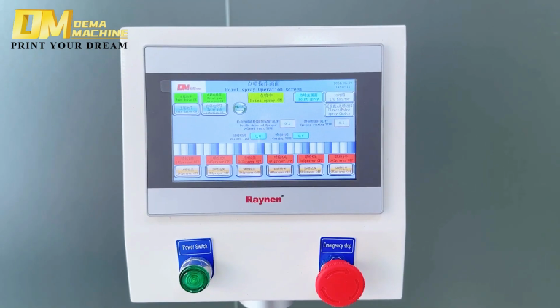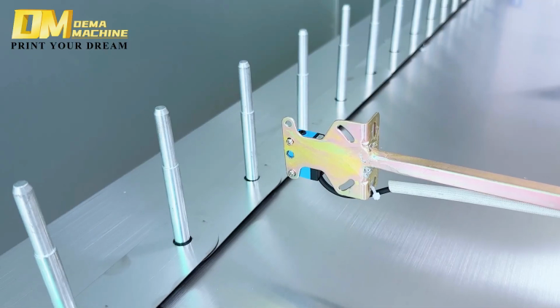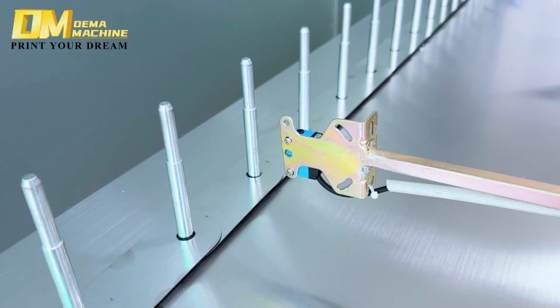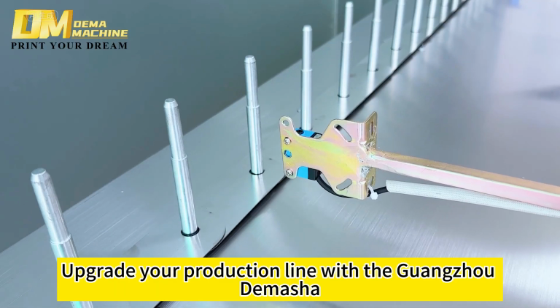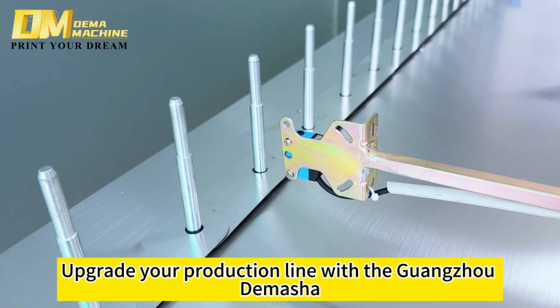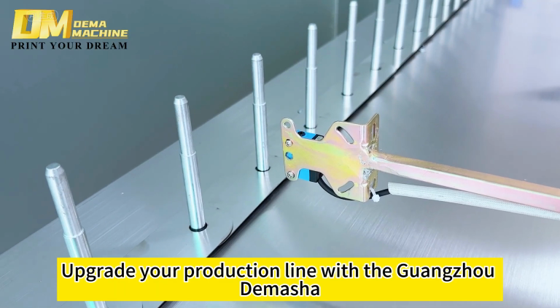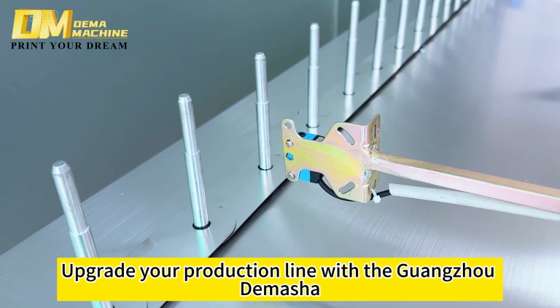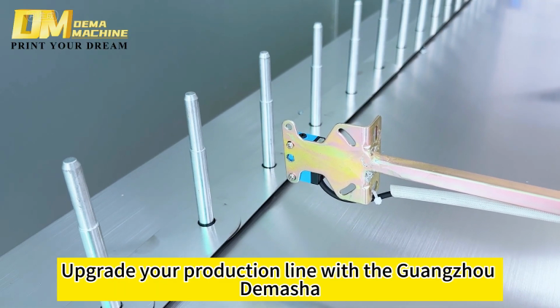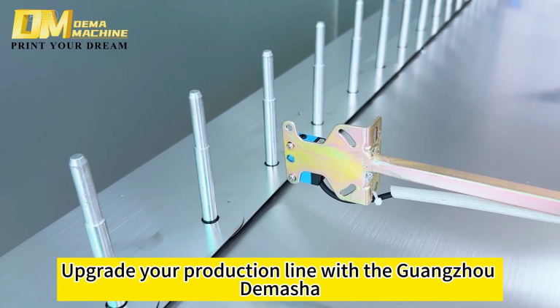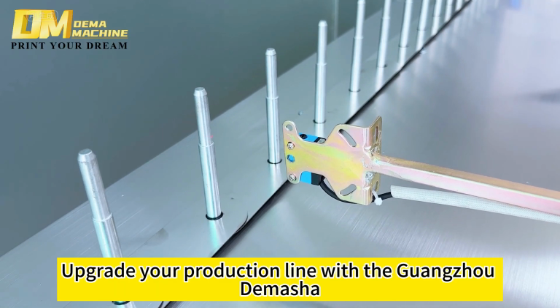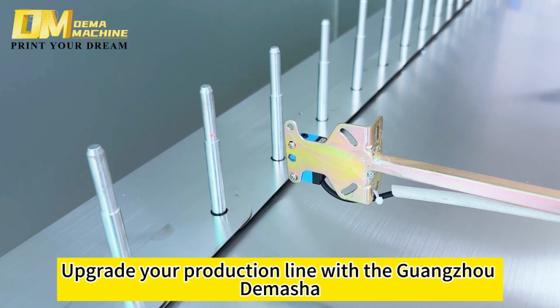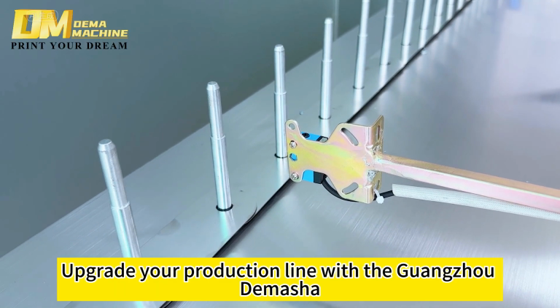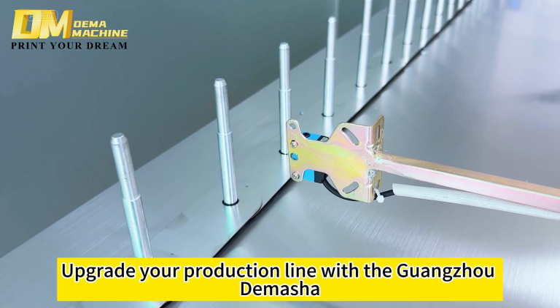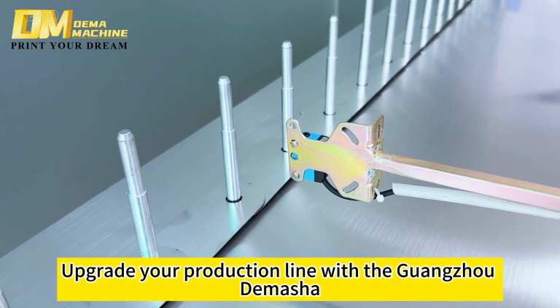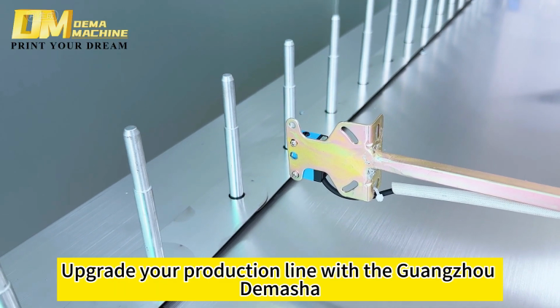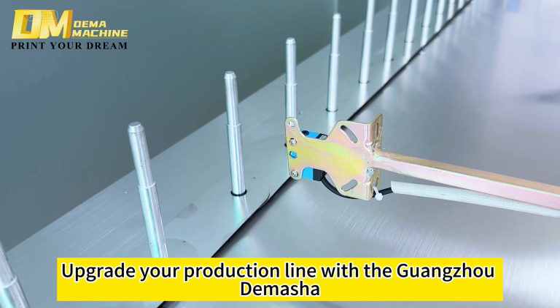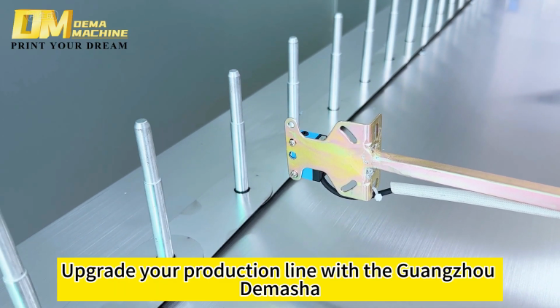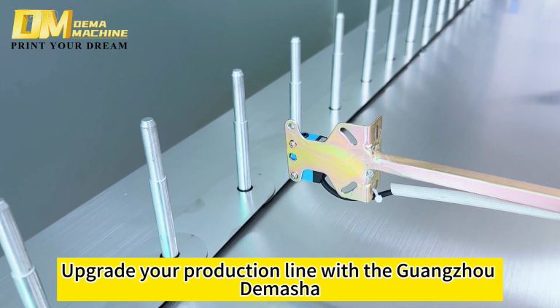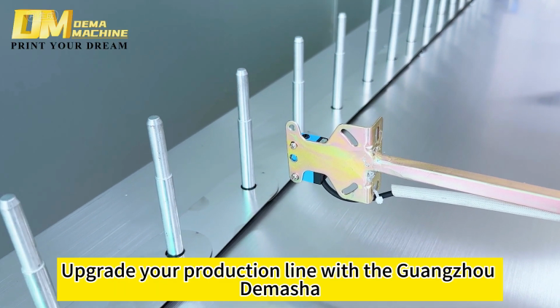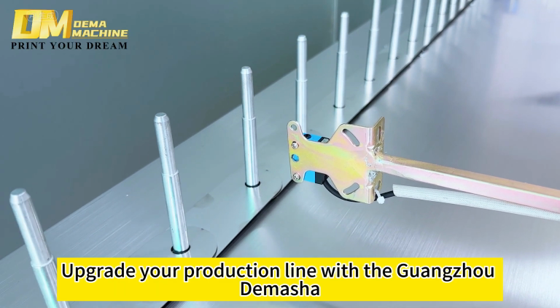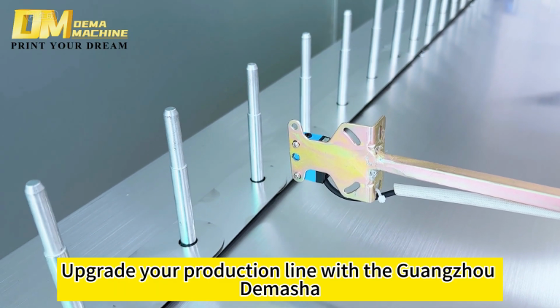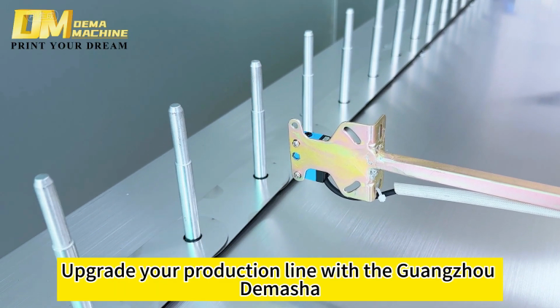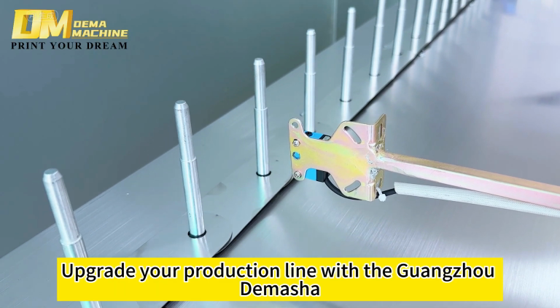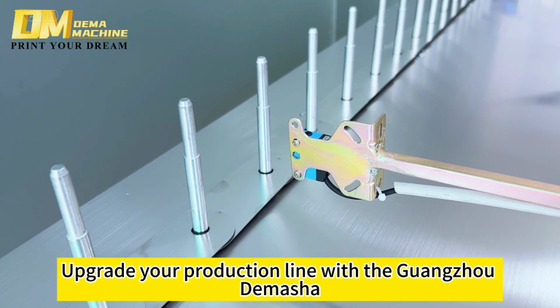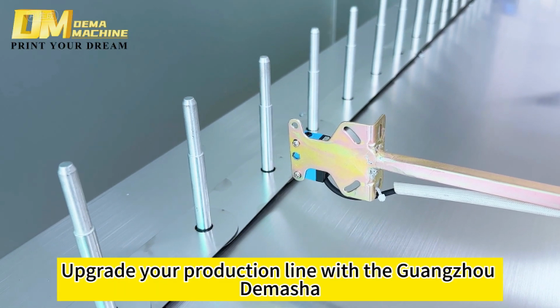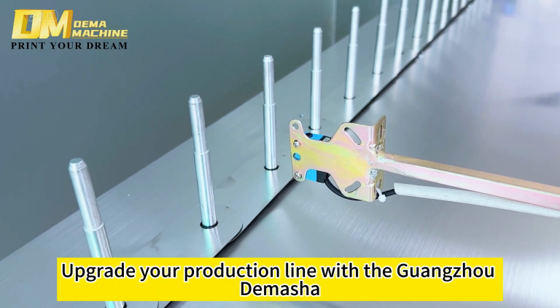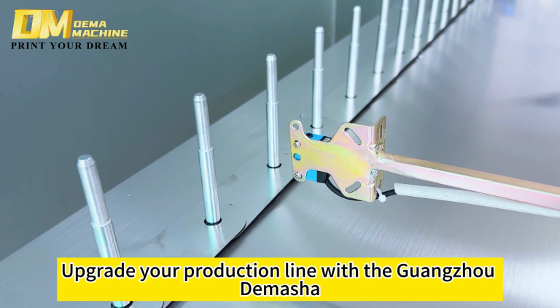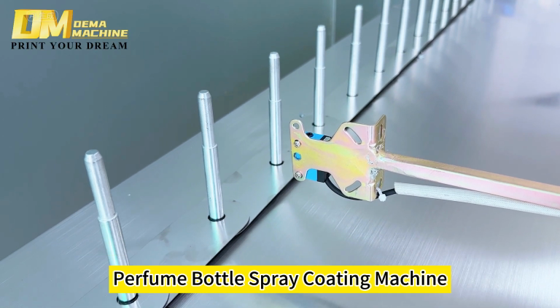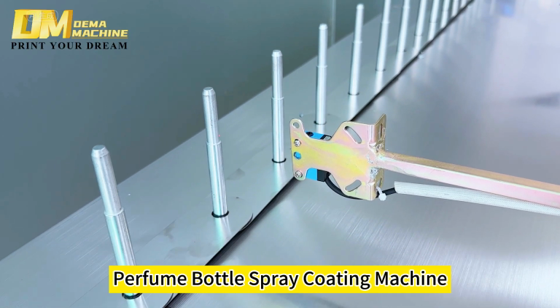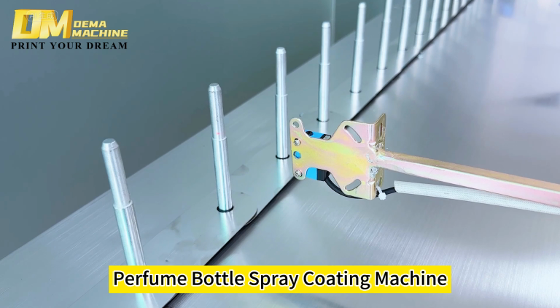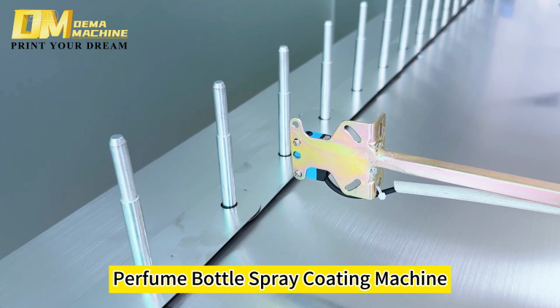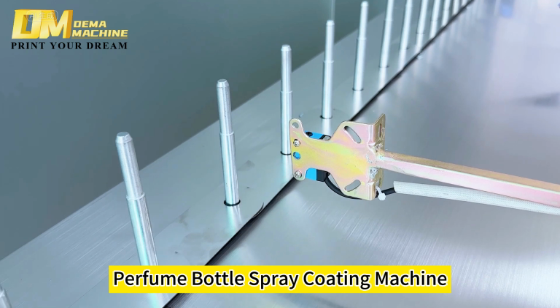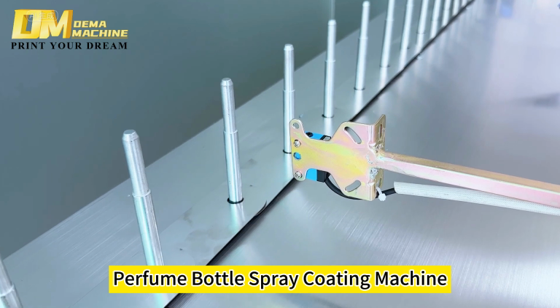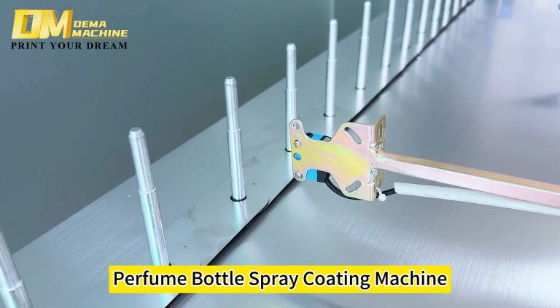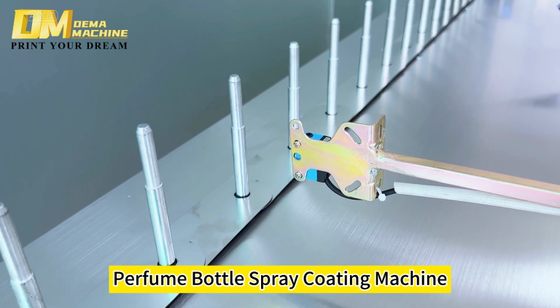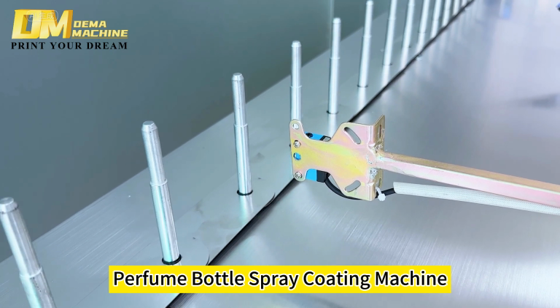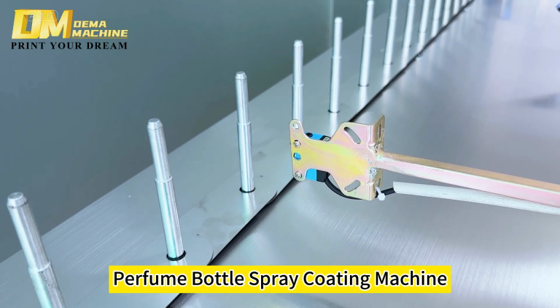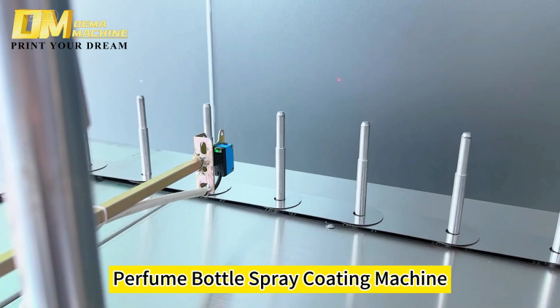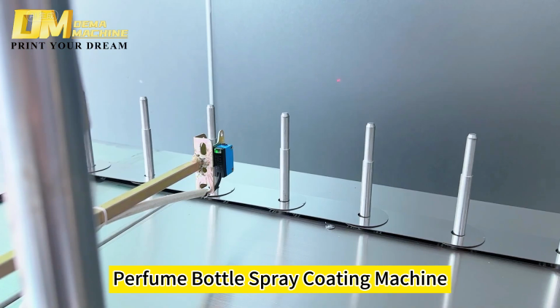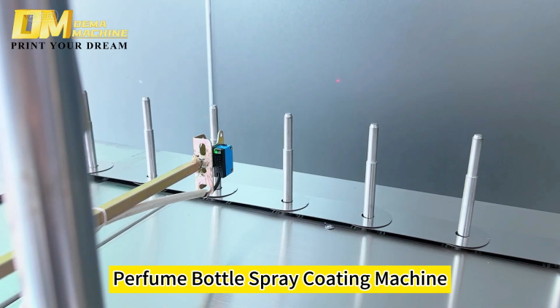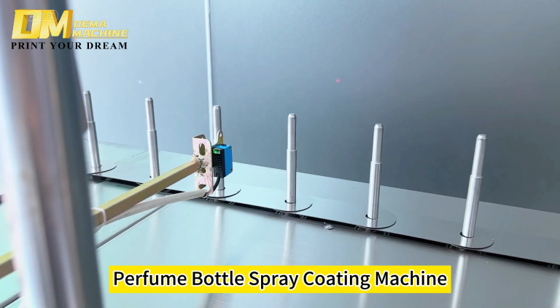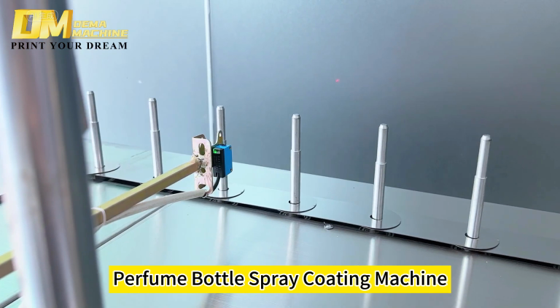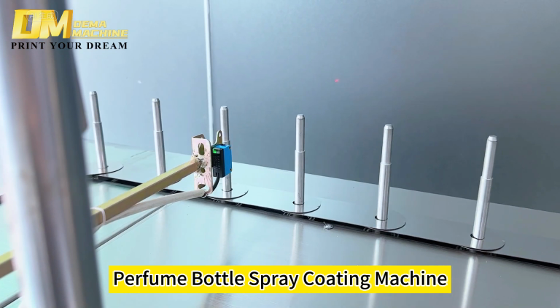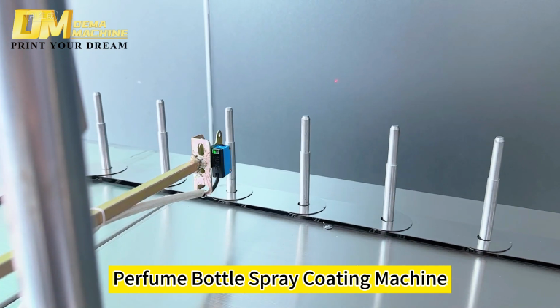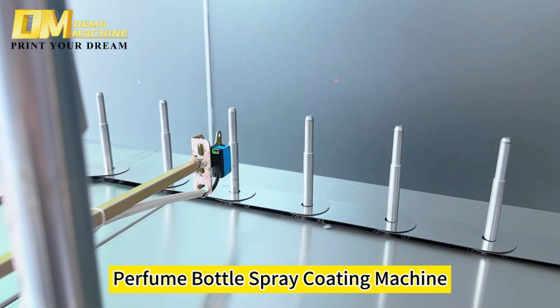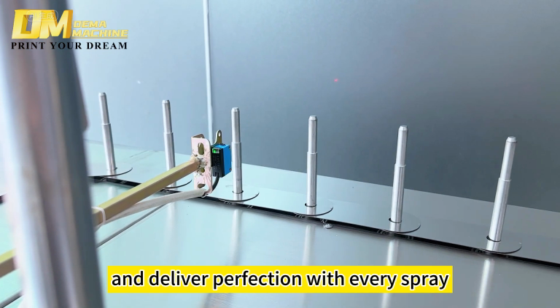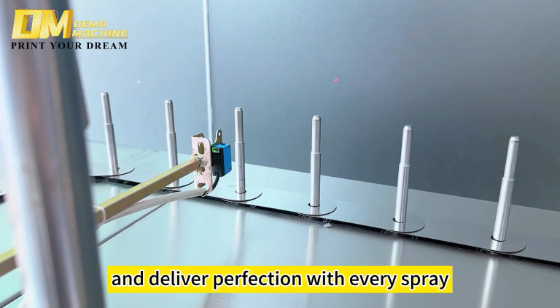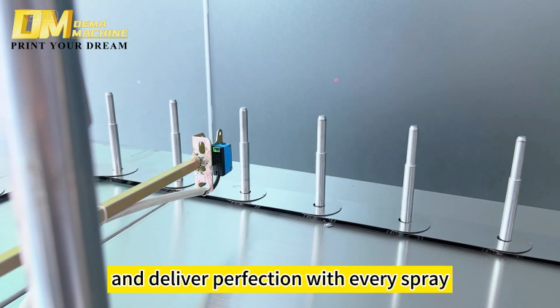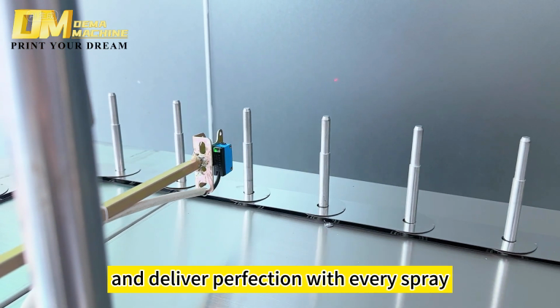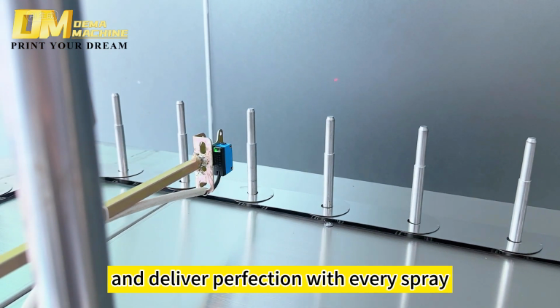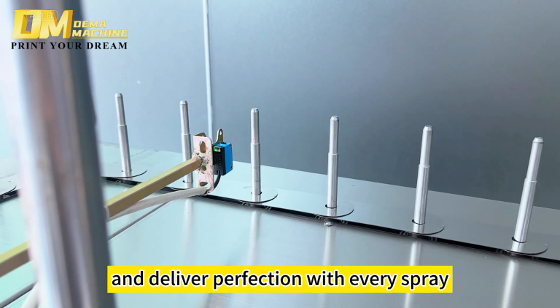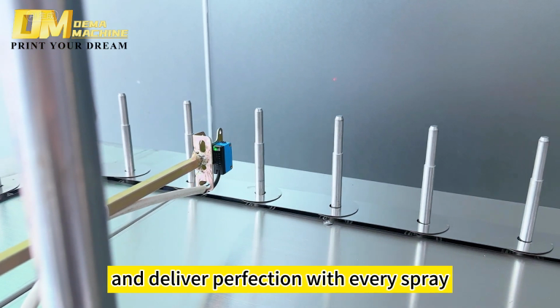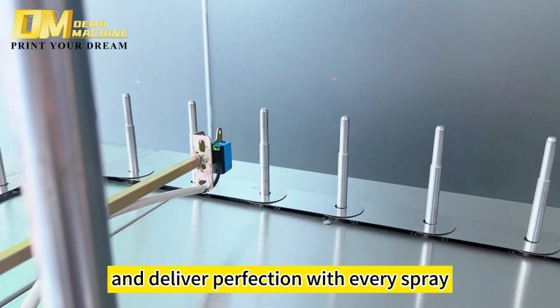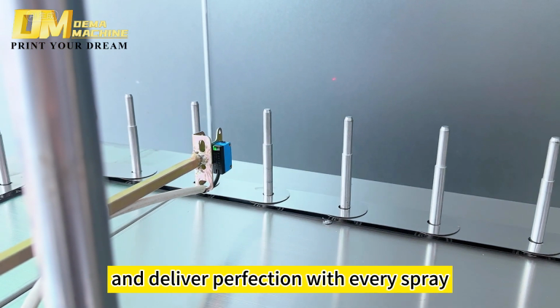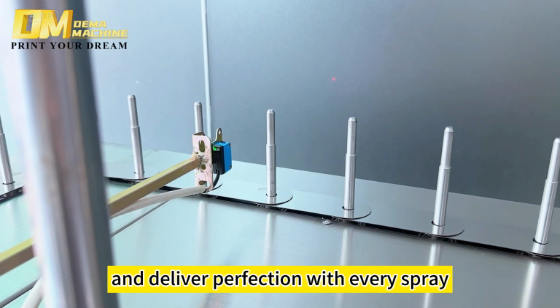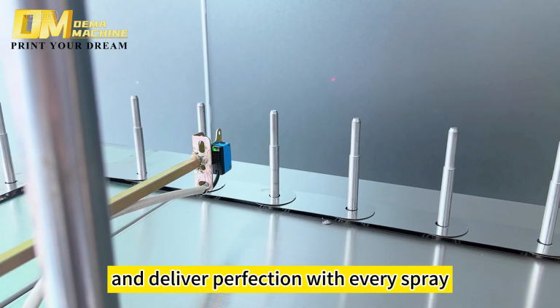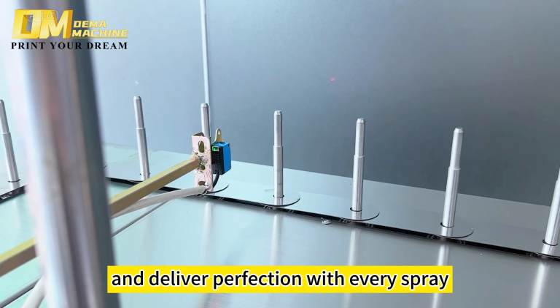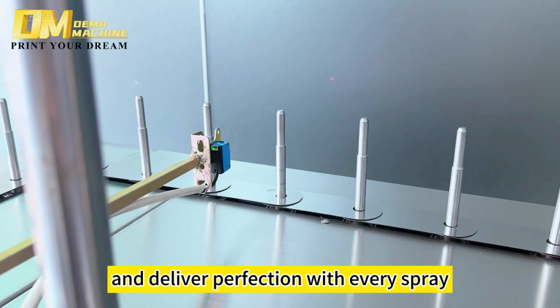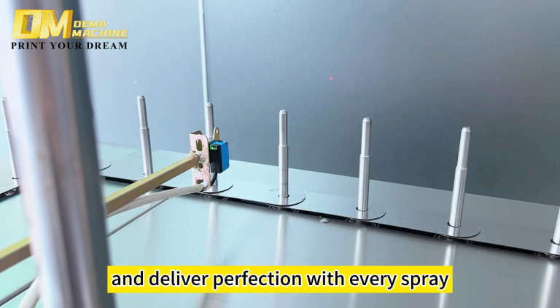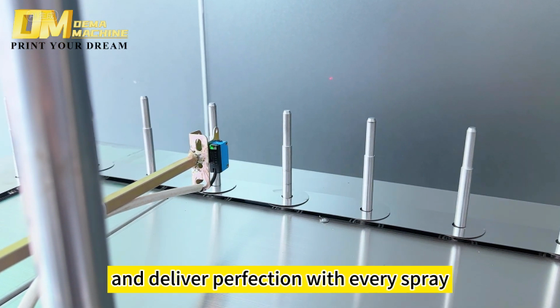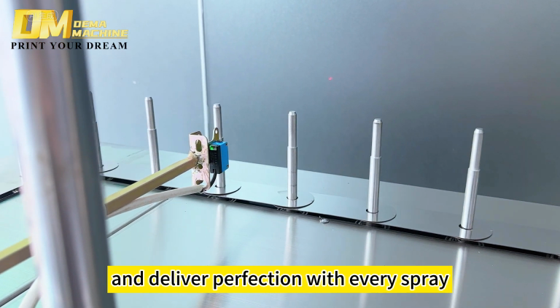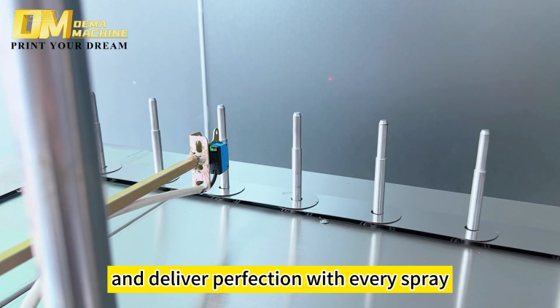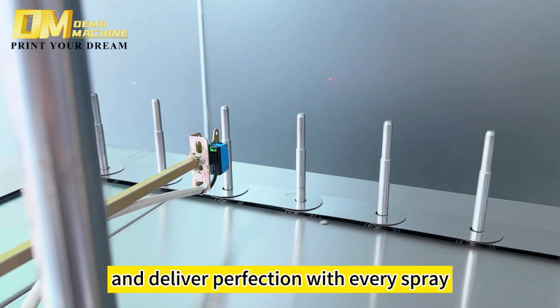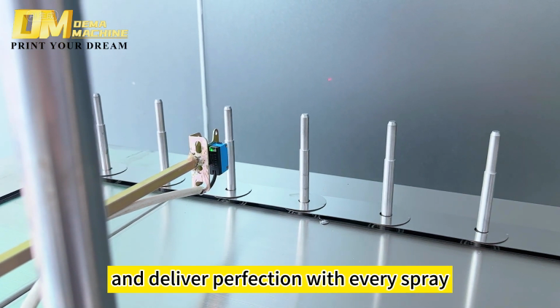Upgrade your production line with the Guangzhou Demasha Perfume Bottle Spray Coating Machine and deliver perfection with every spray.